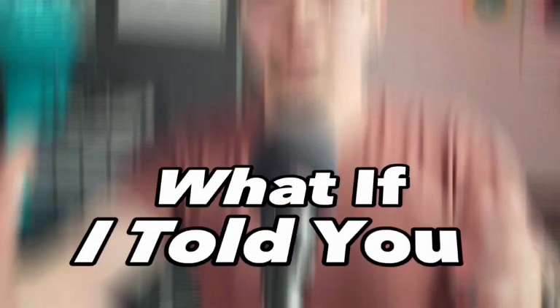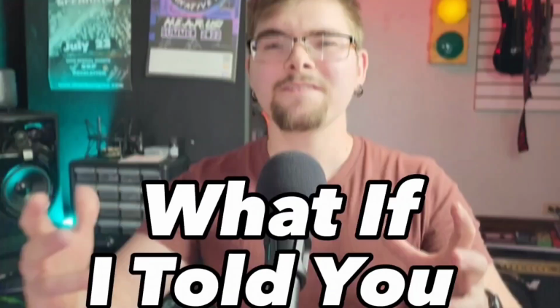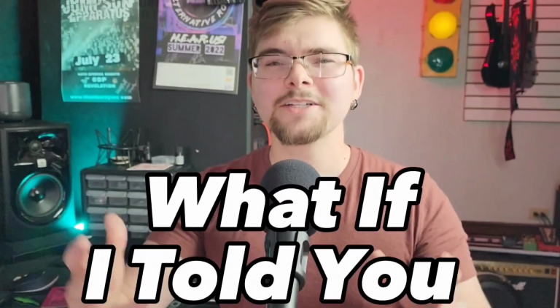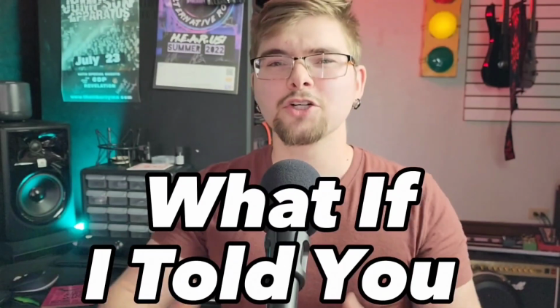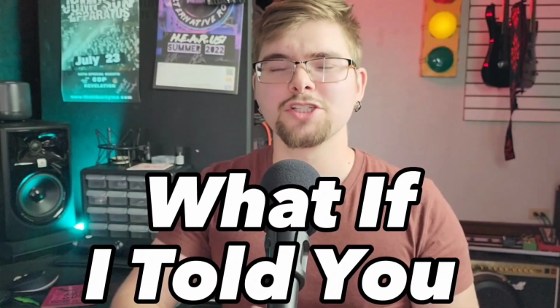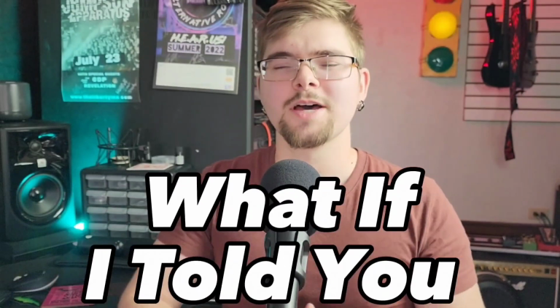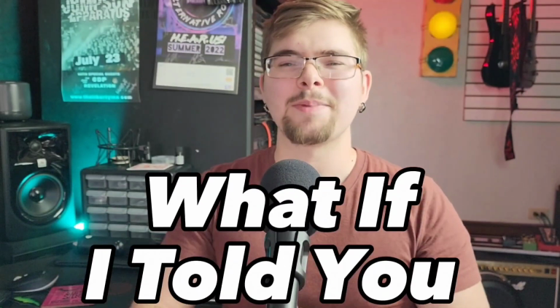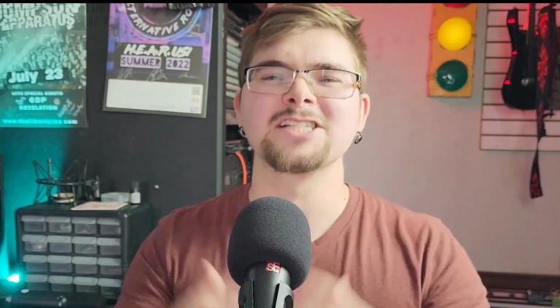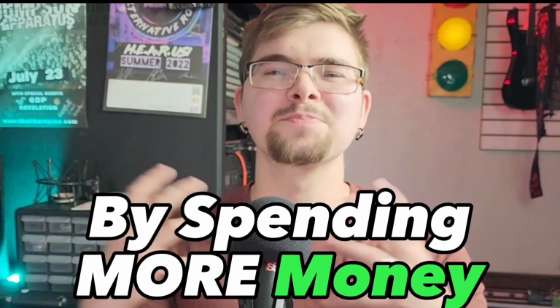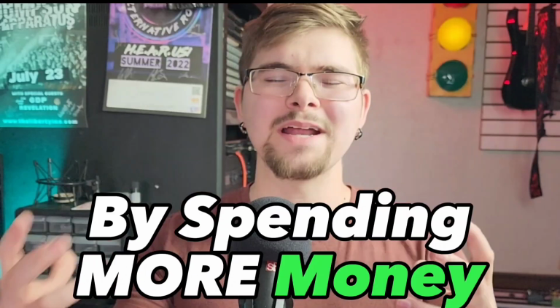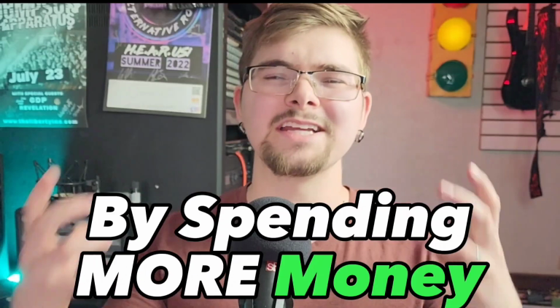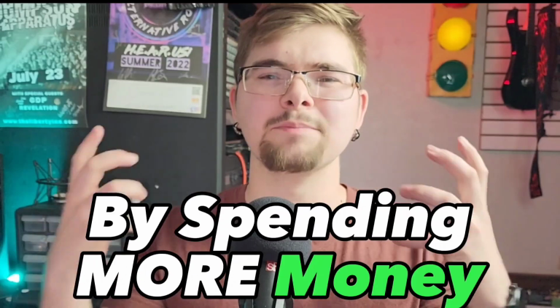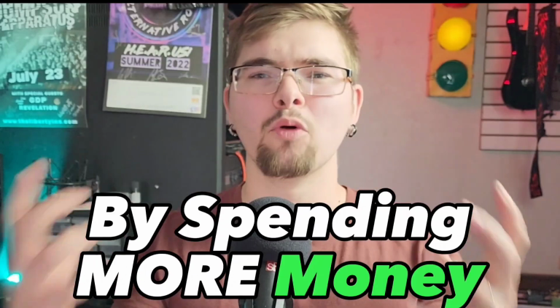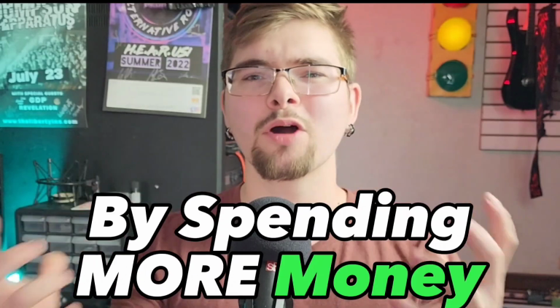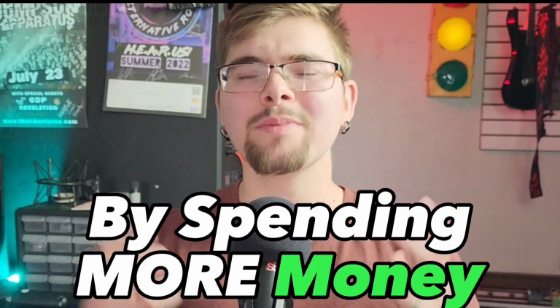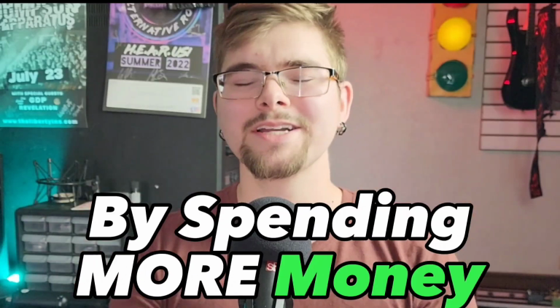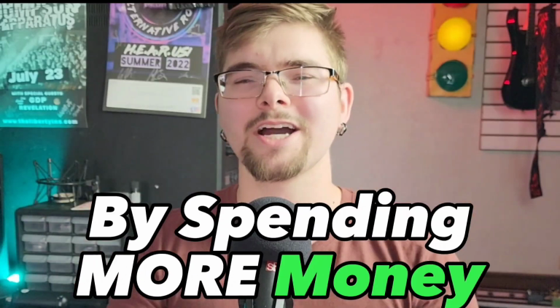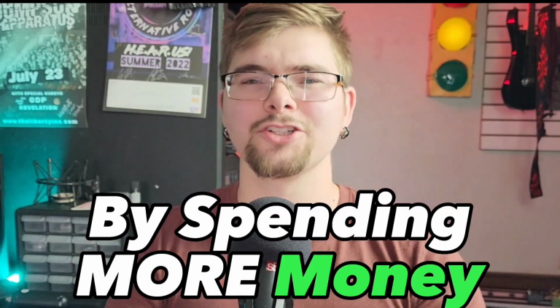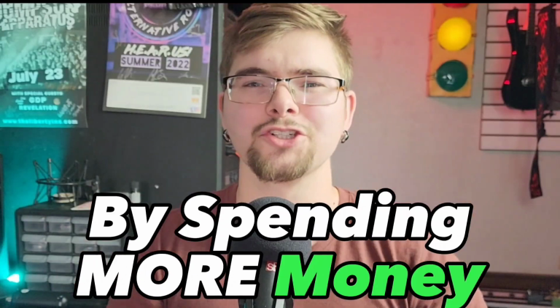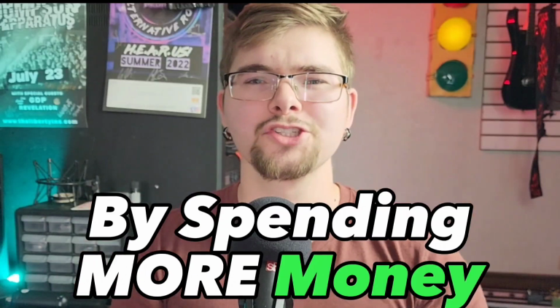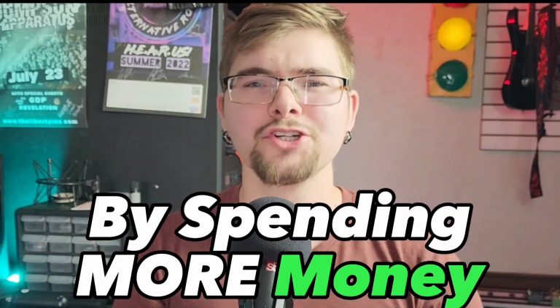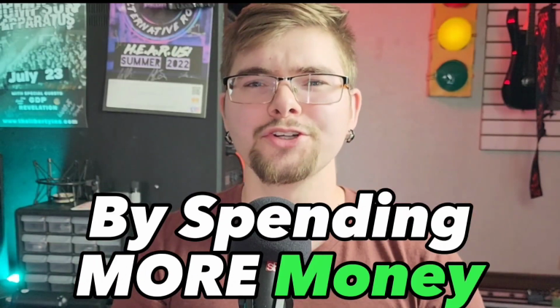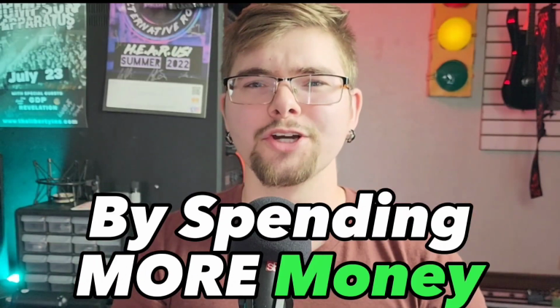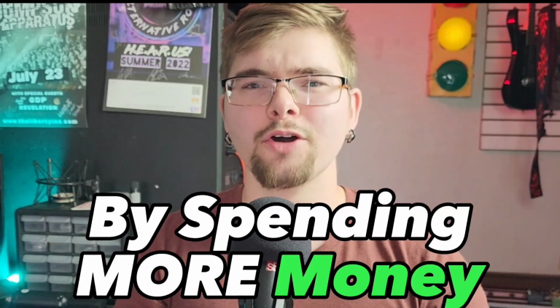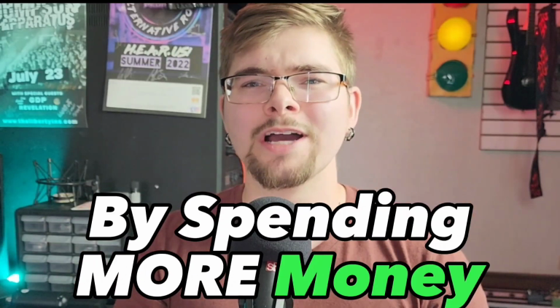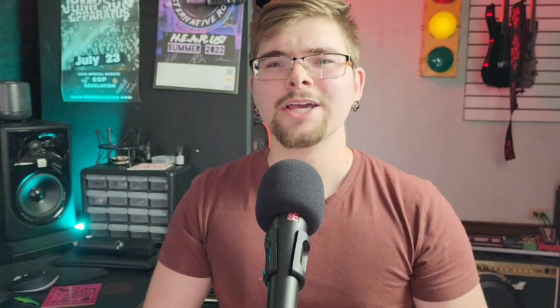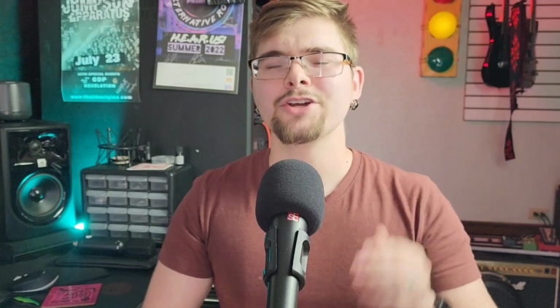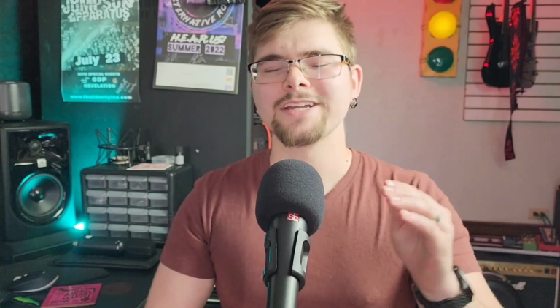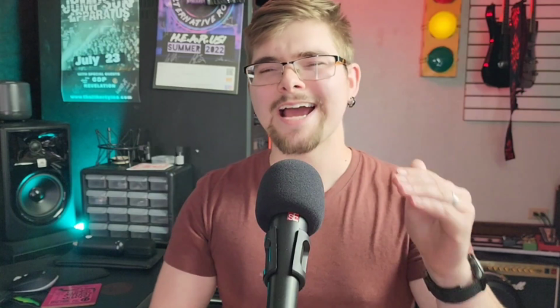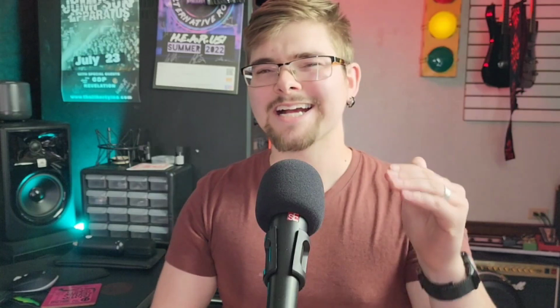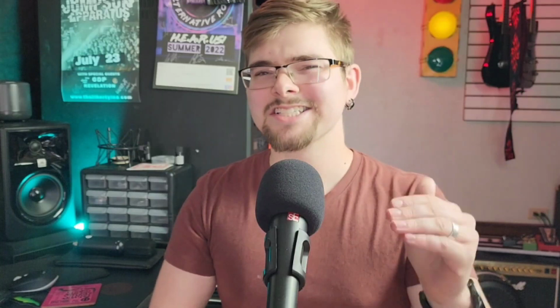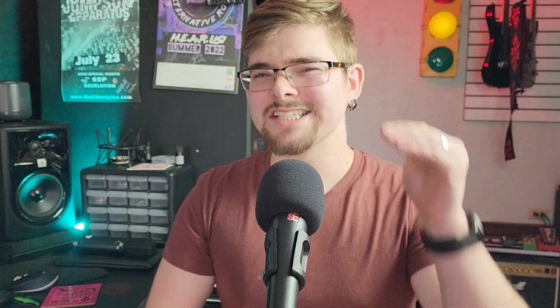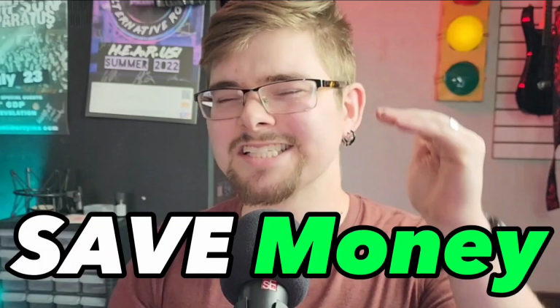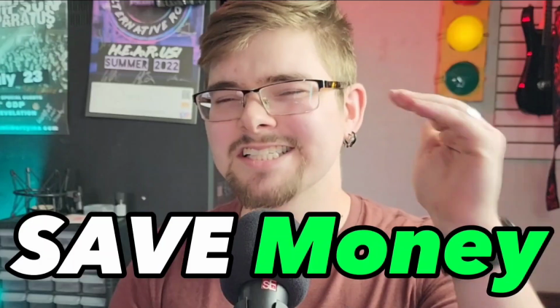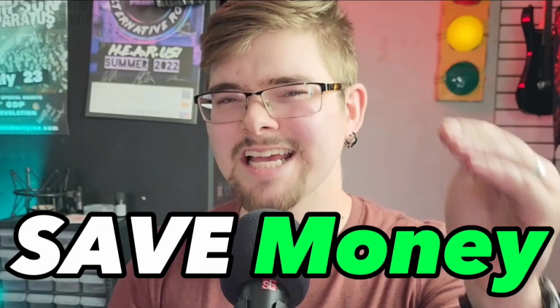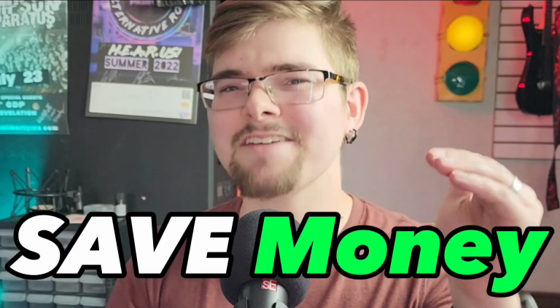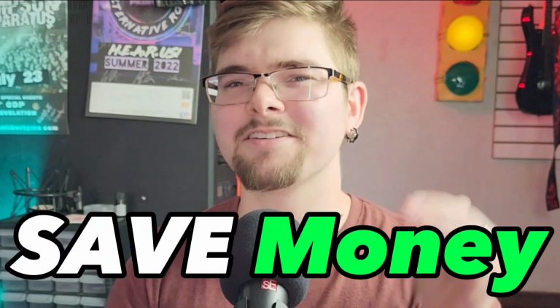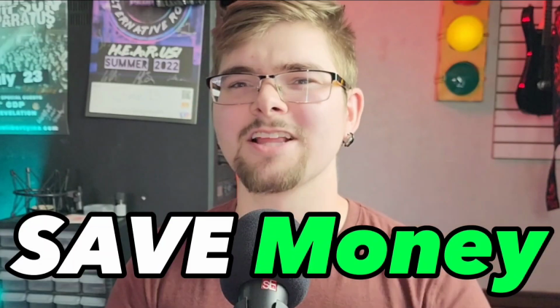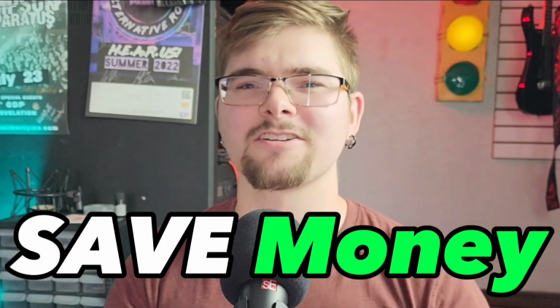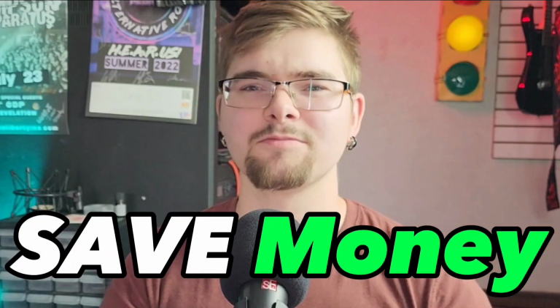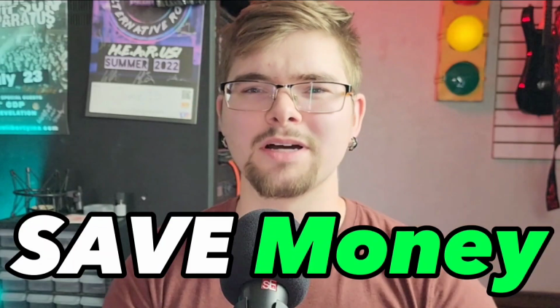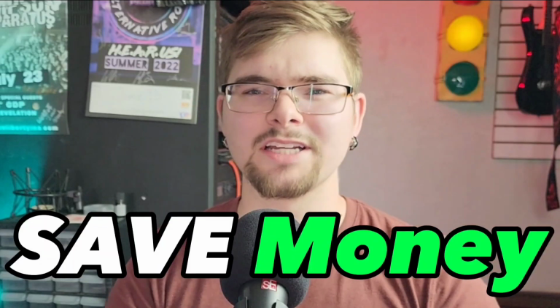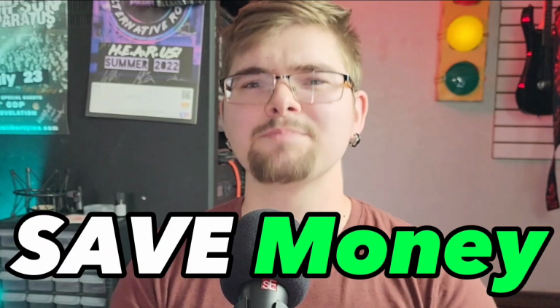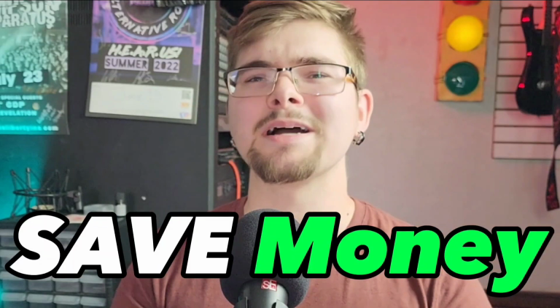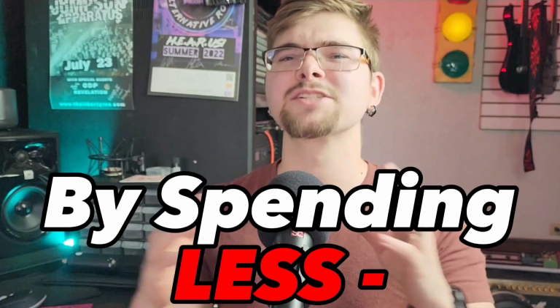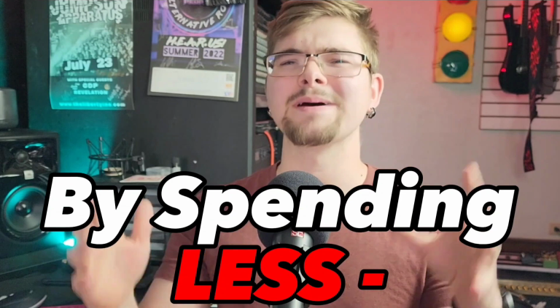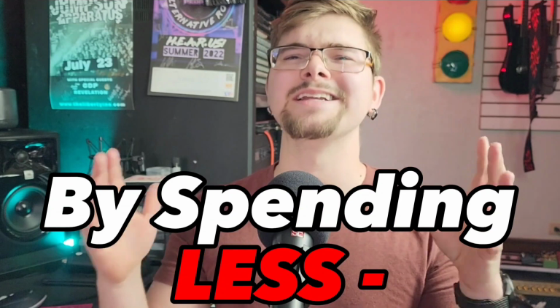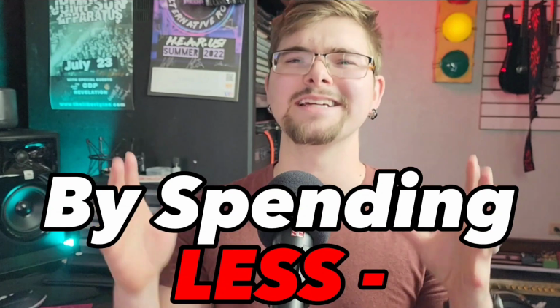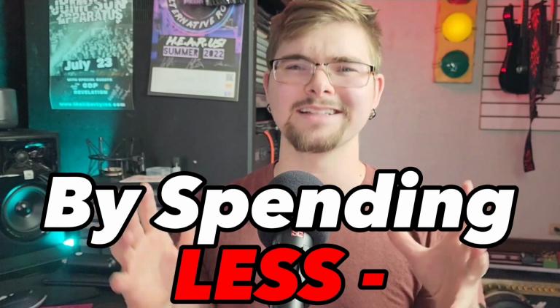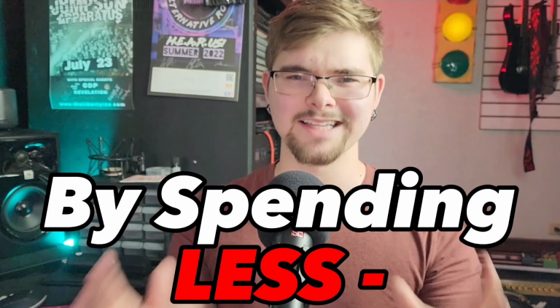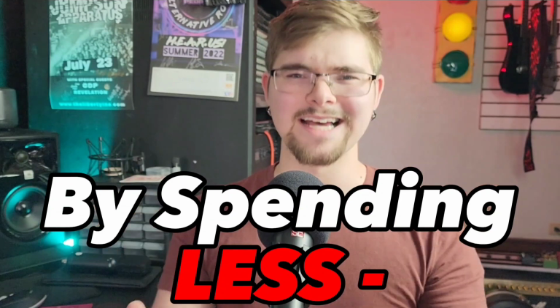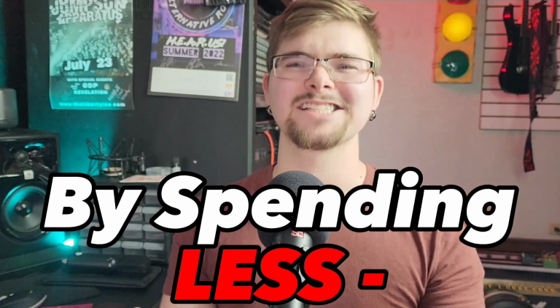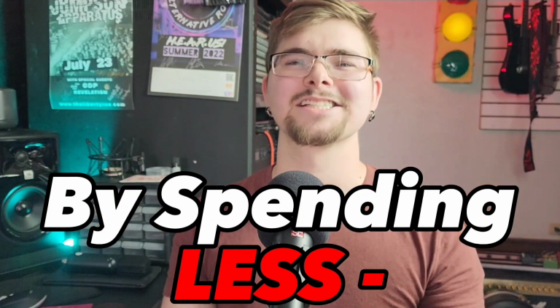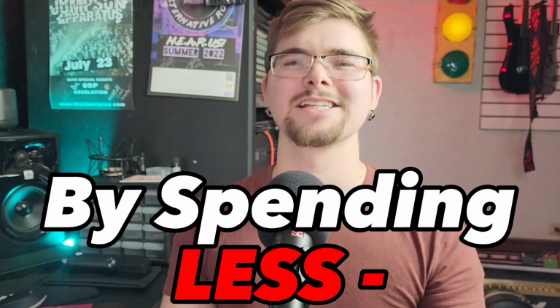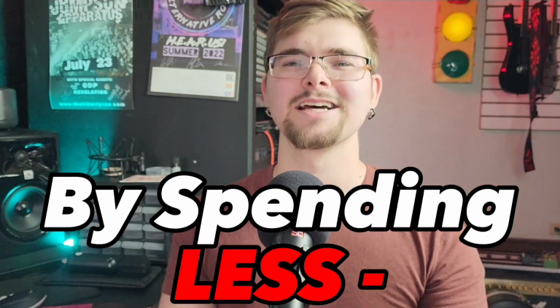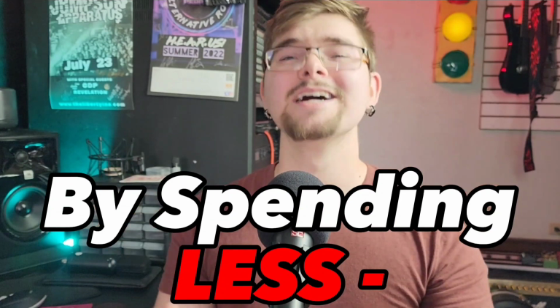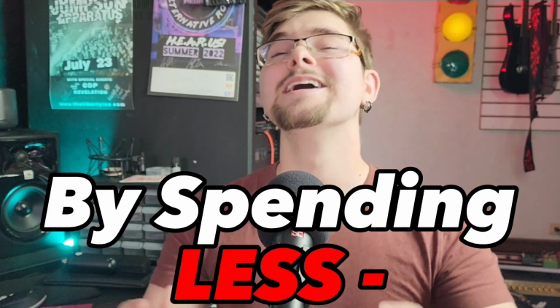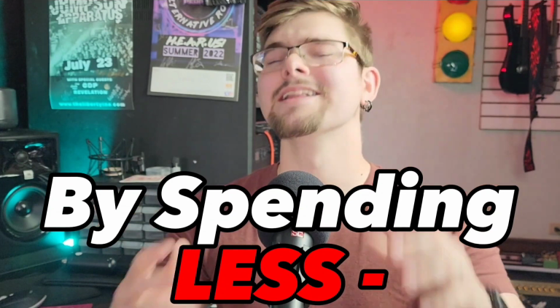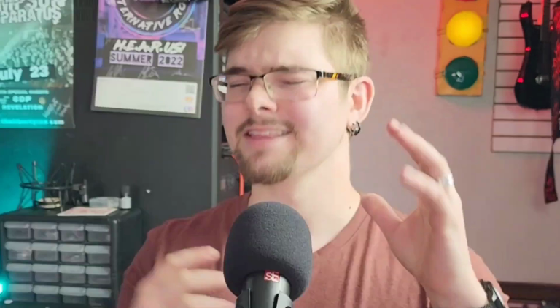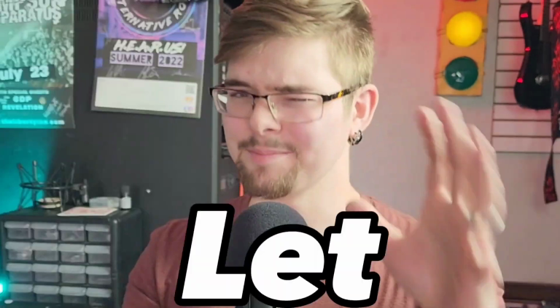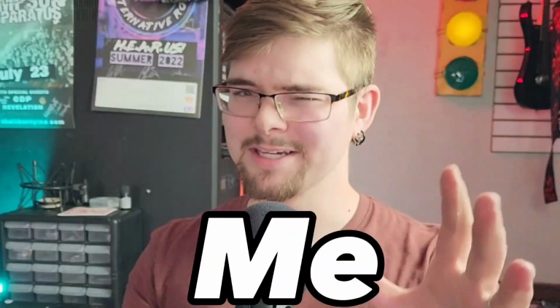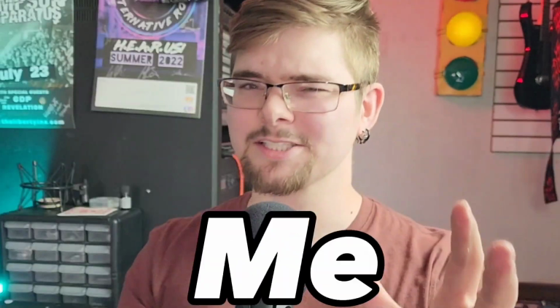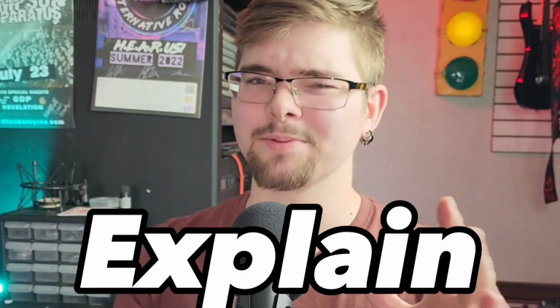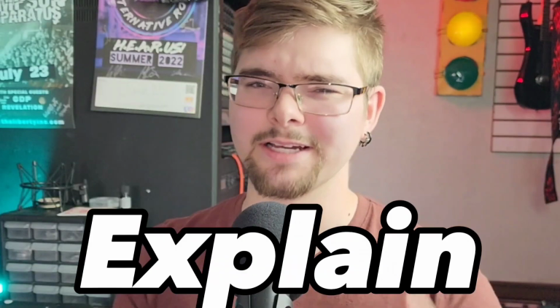What if I told you that by spending more money on your studio, you can actually save a lot of money by spending less? Let me explain.